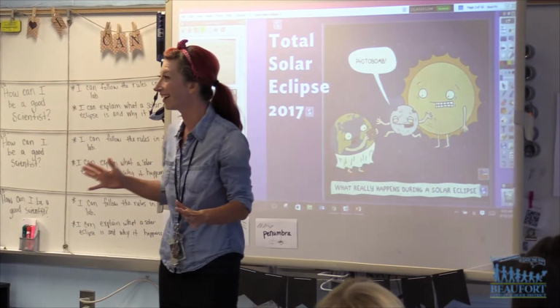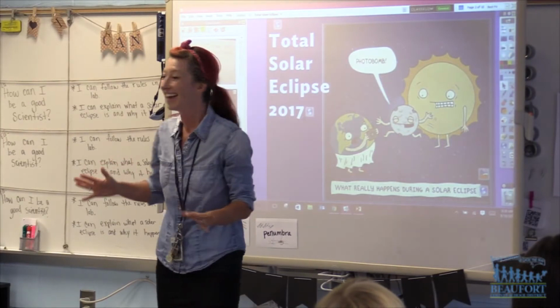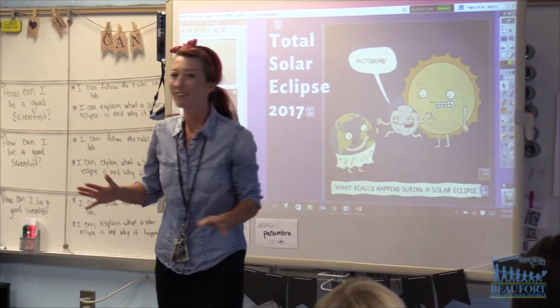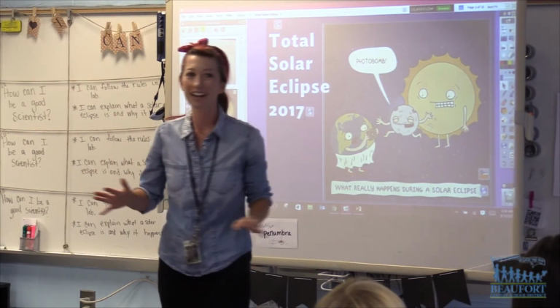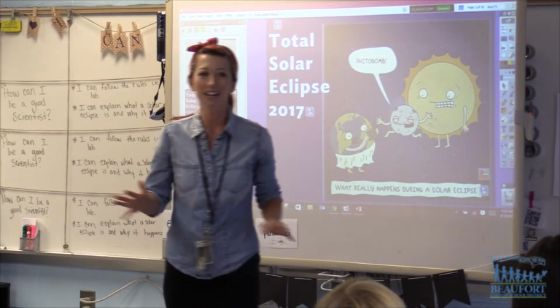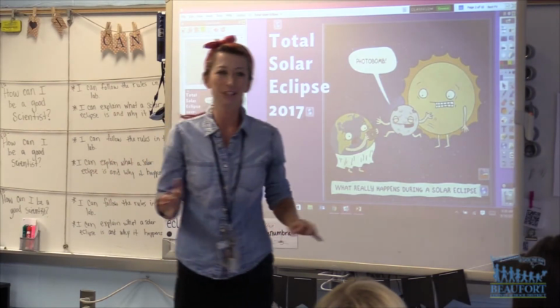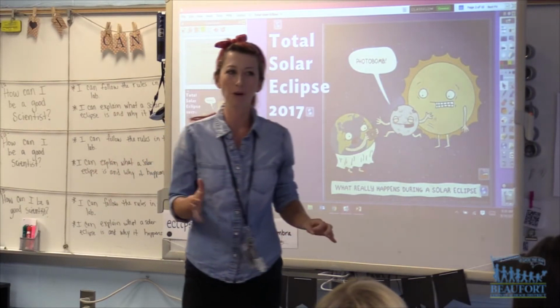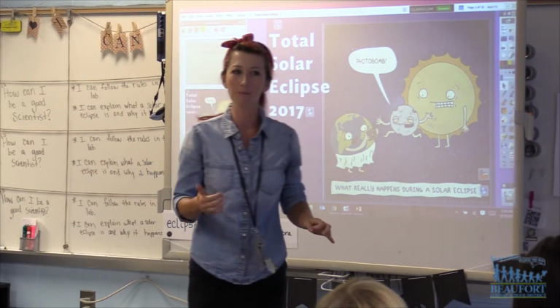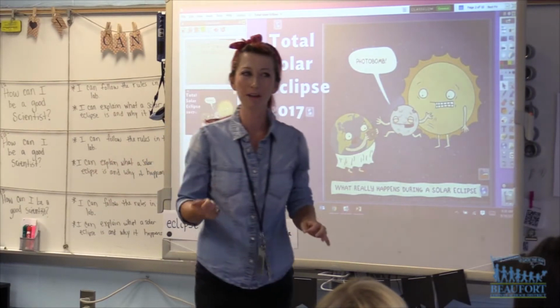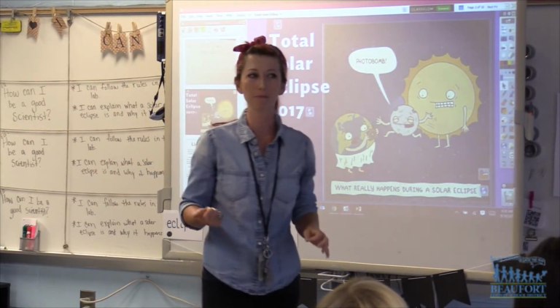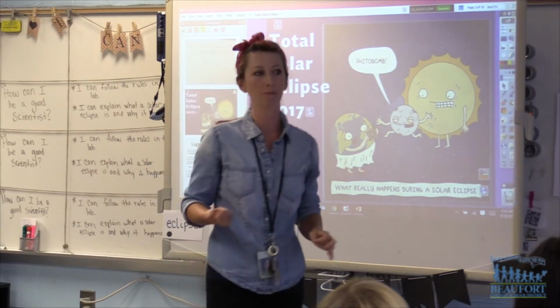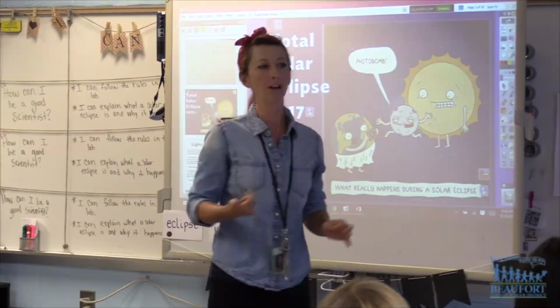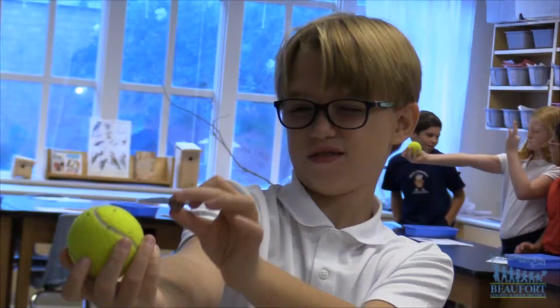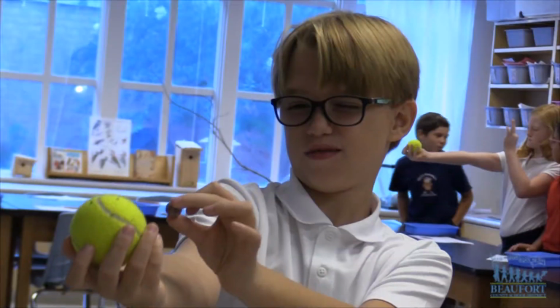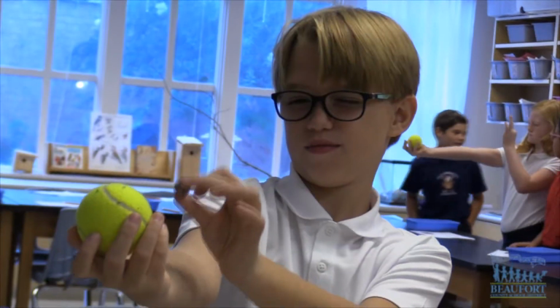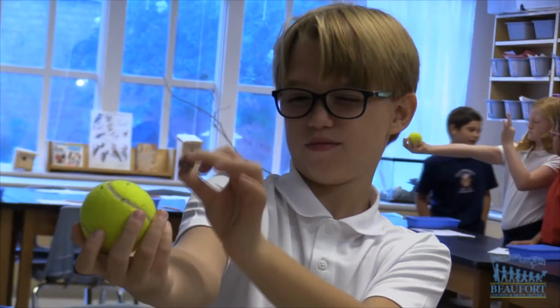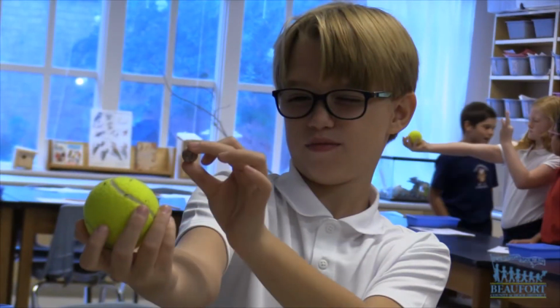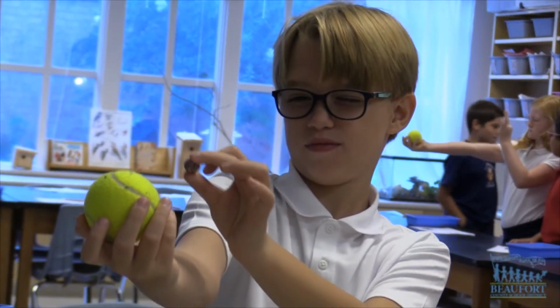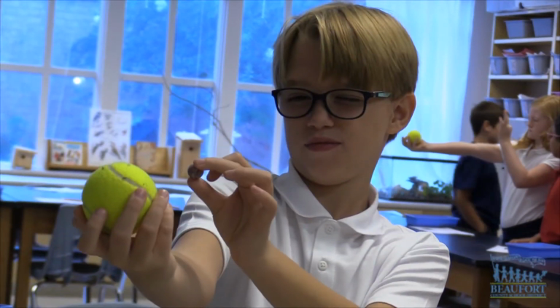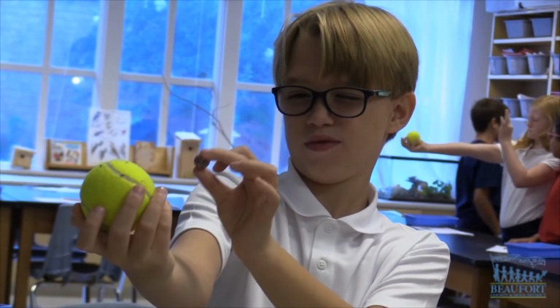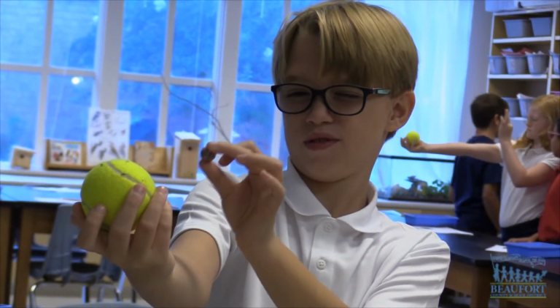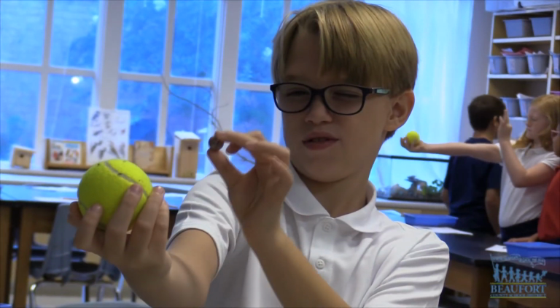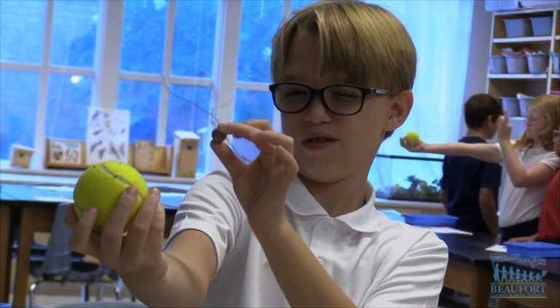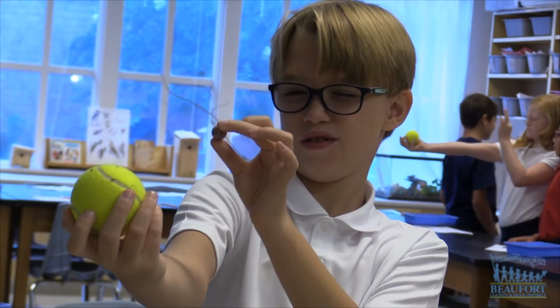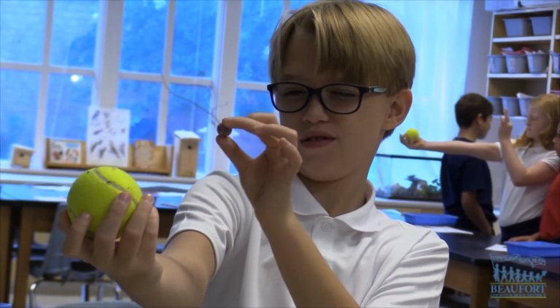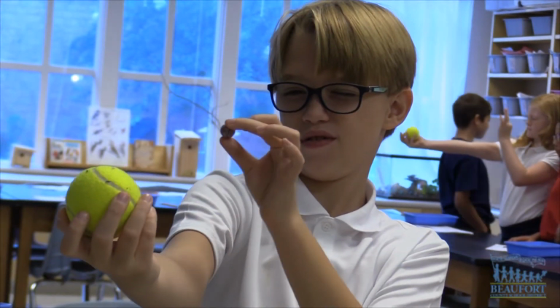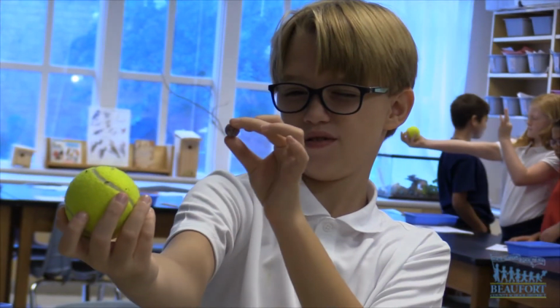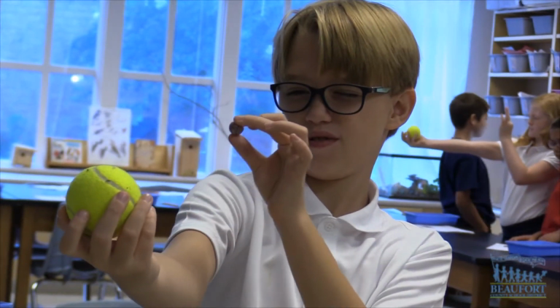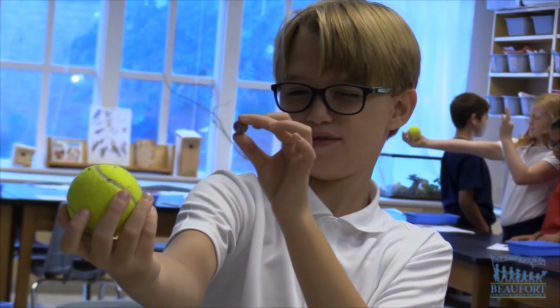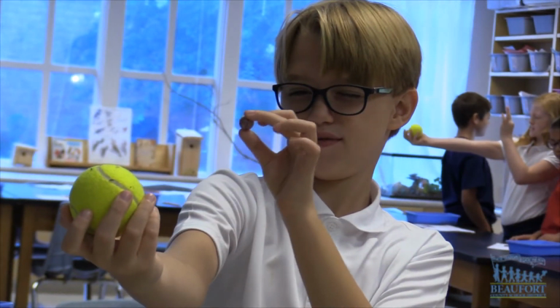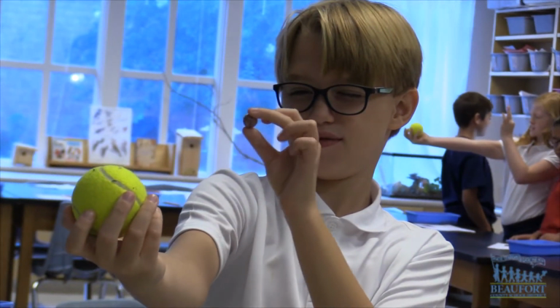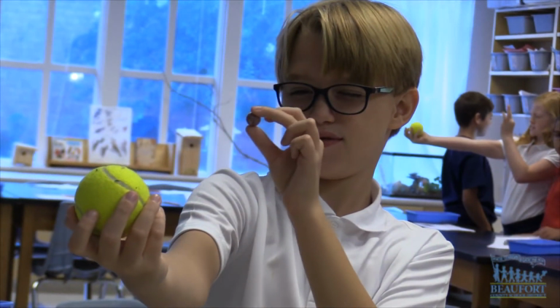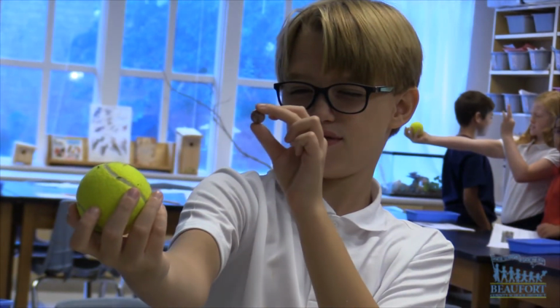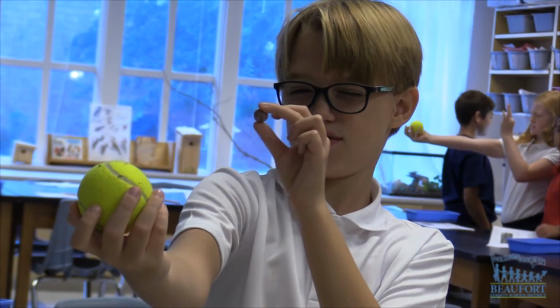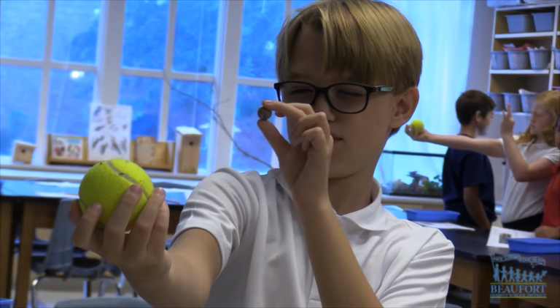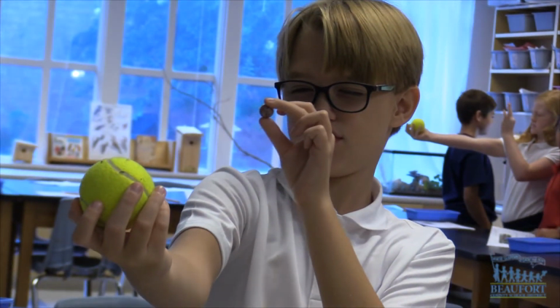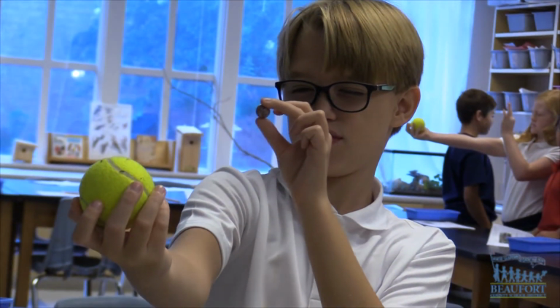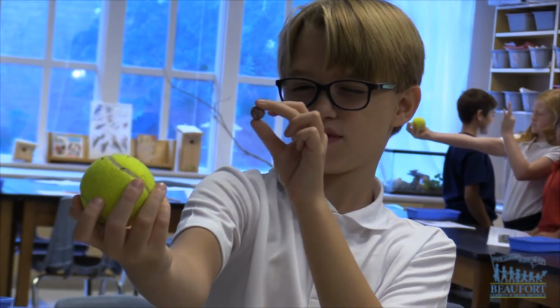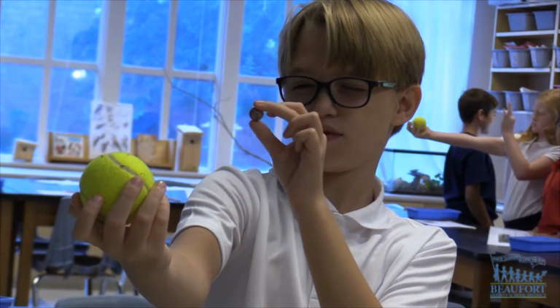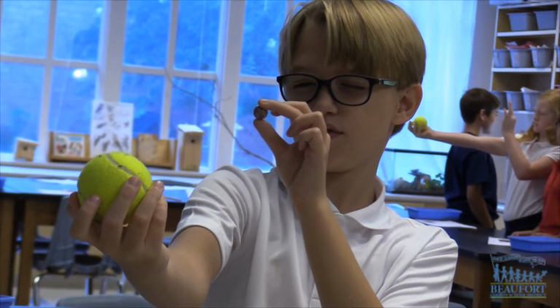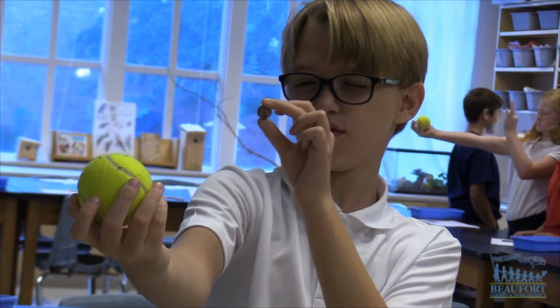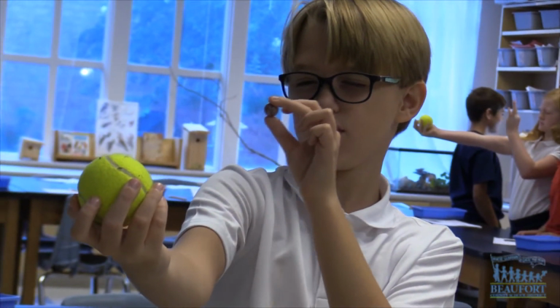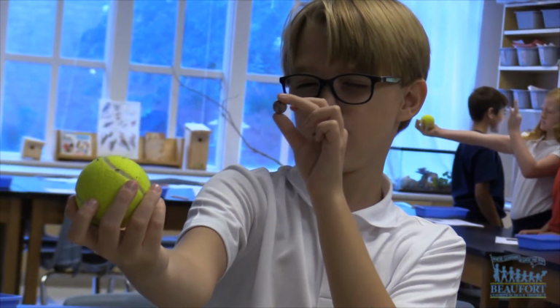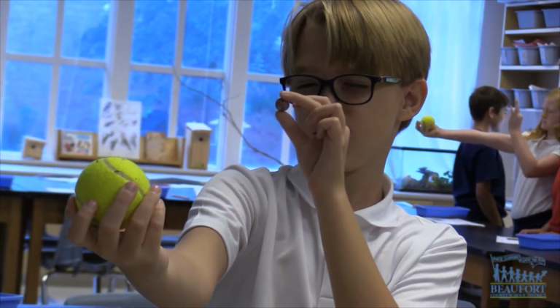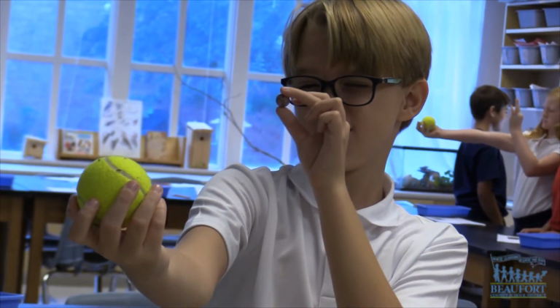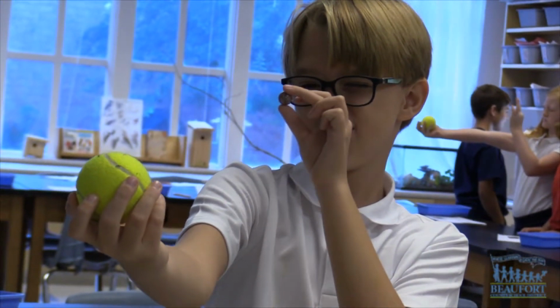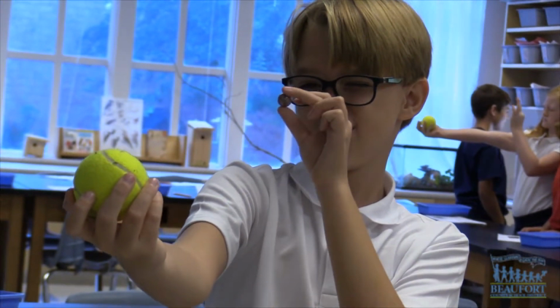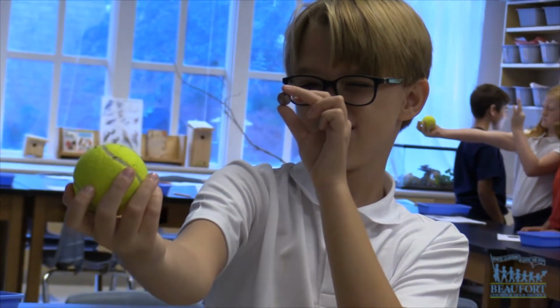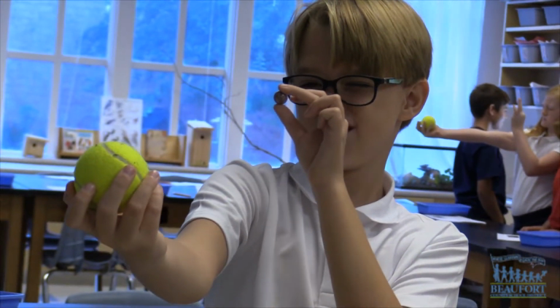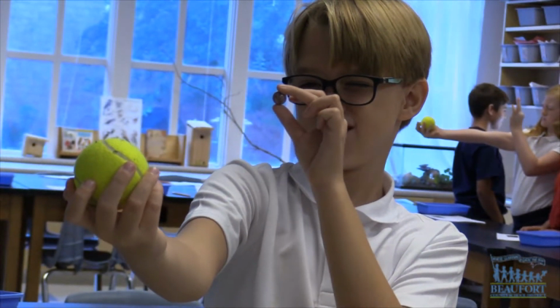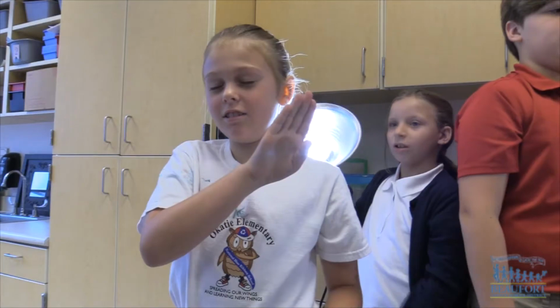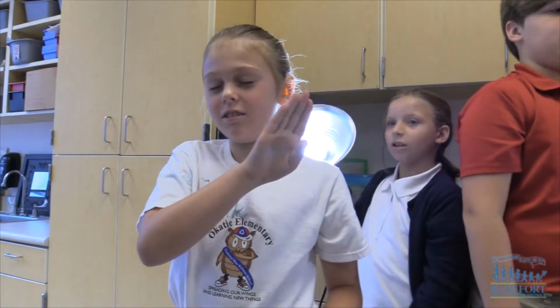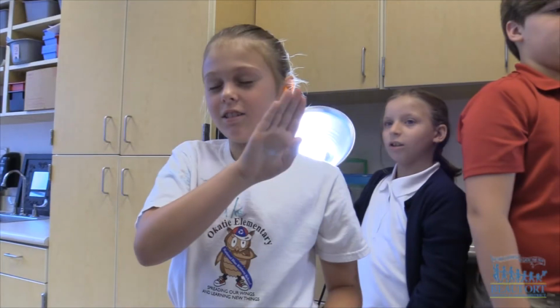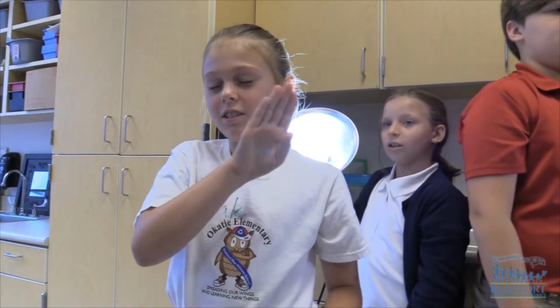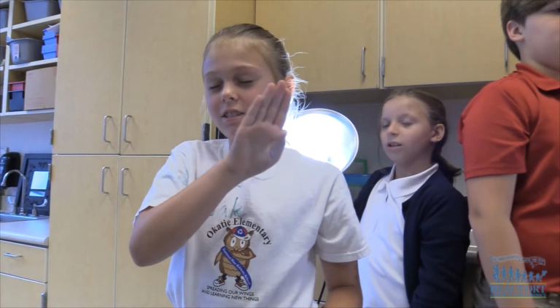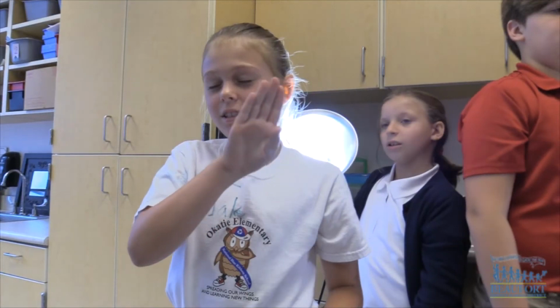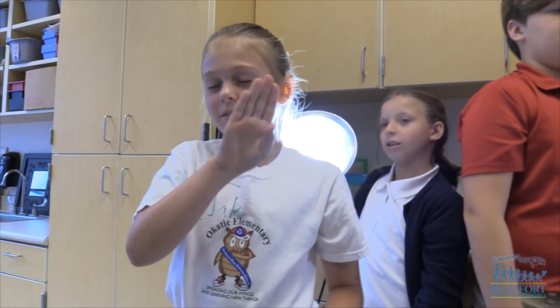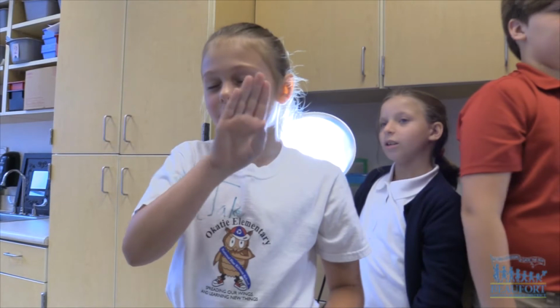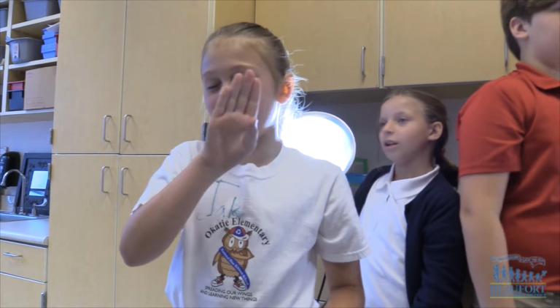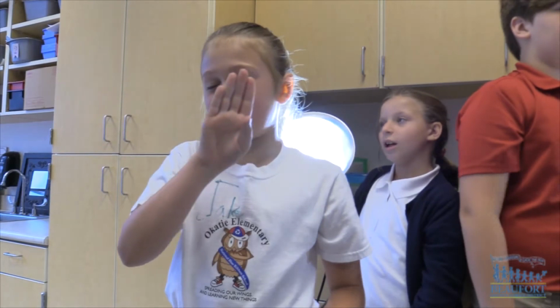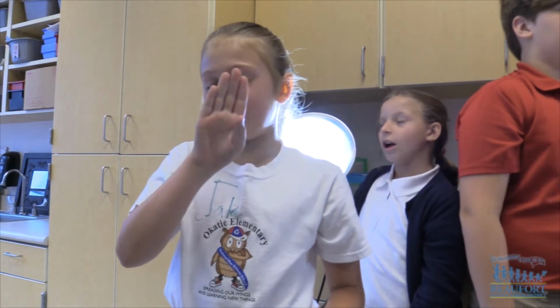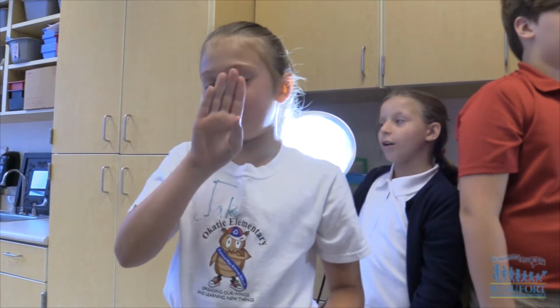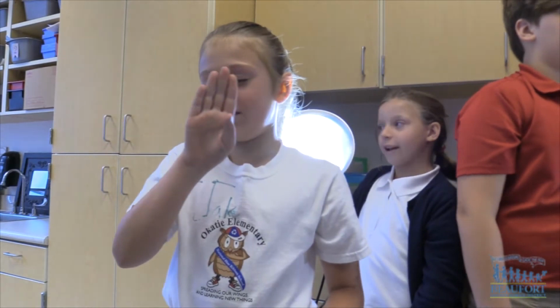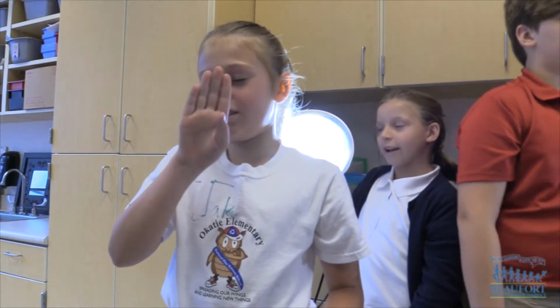The kids use marbles and tennis balls to understand distance and how the moon, sun, and earth will move. They also use lights to create shadows.